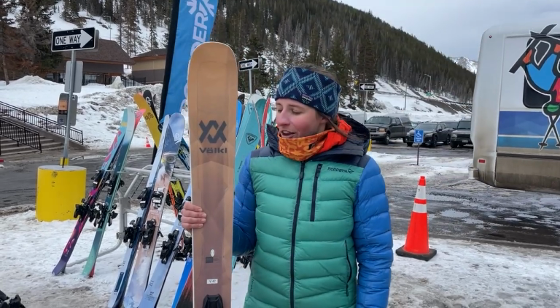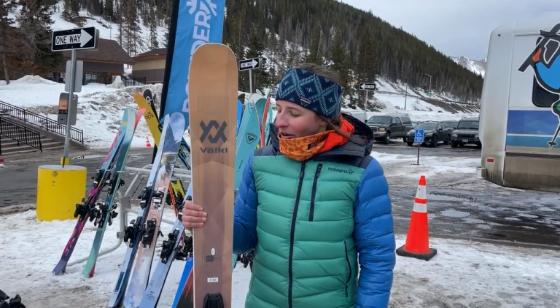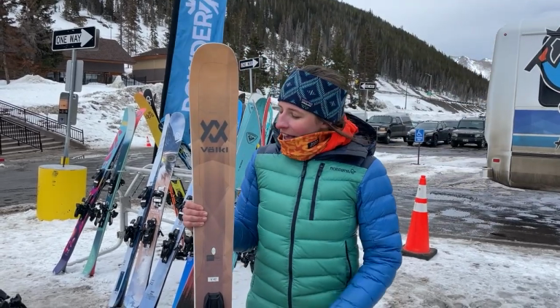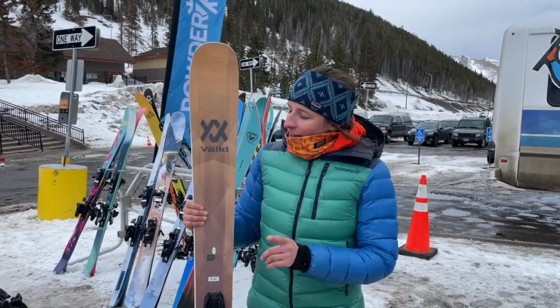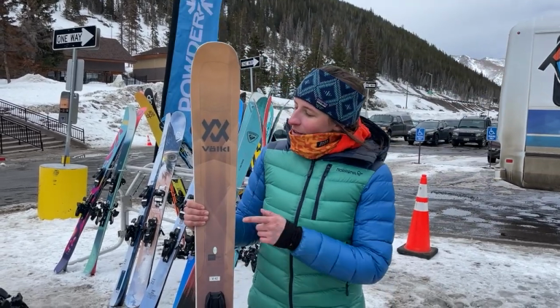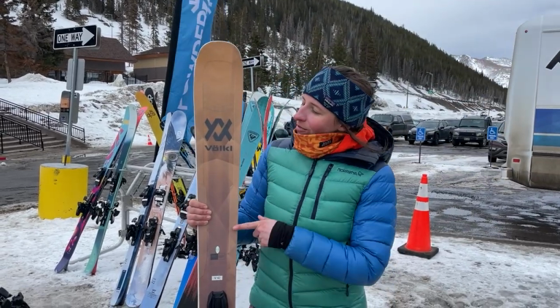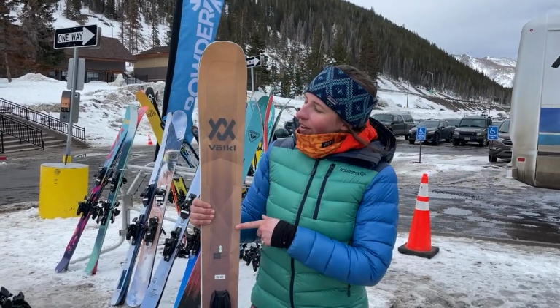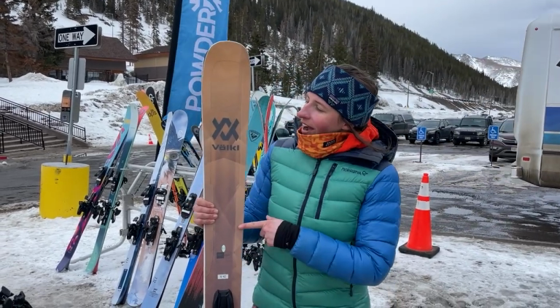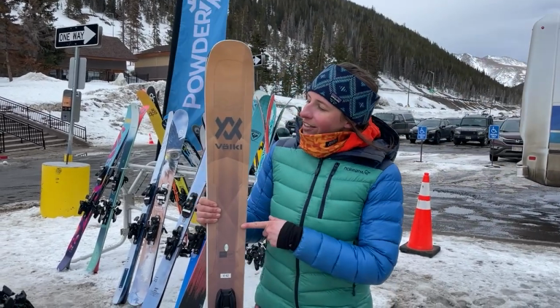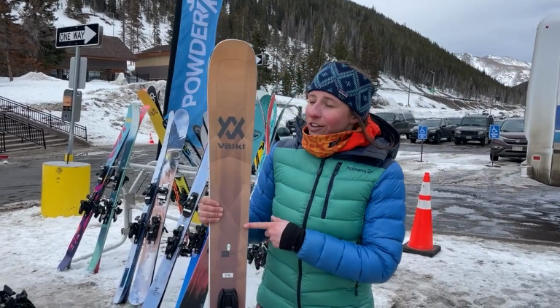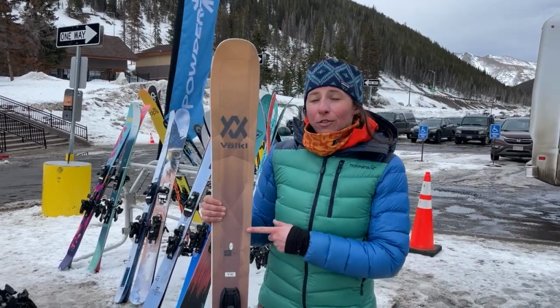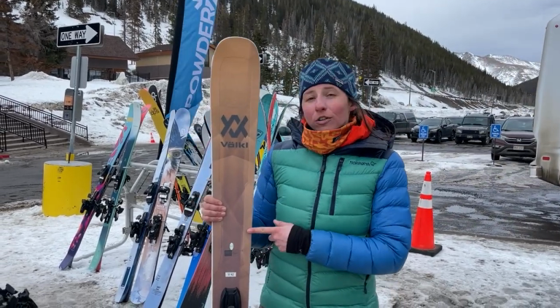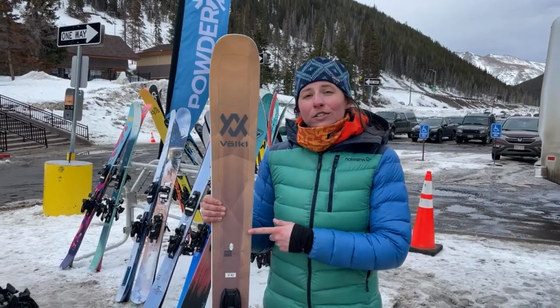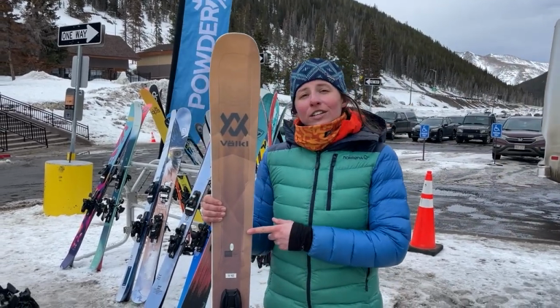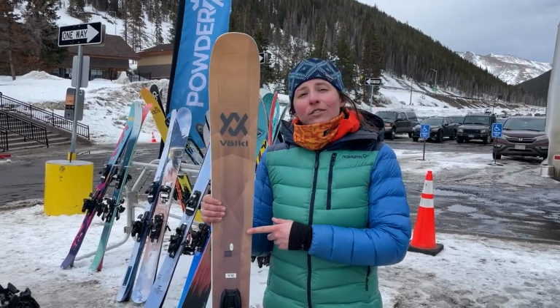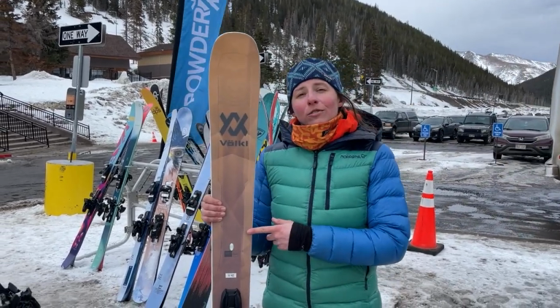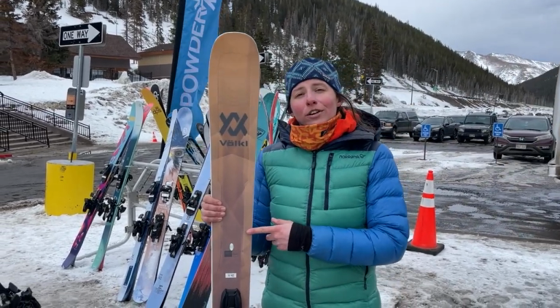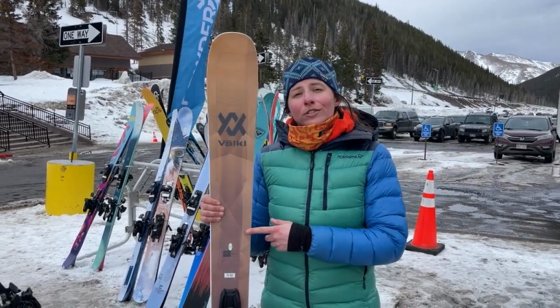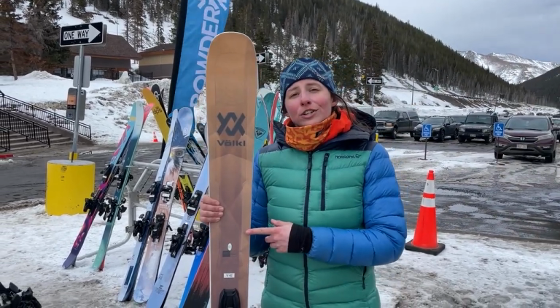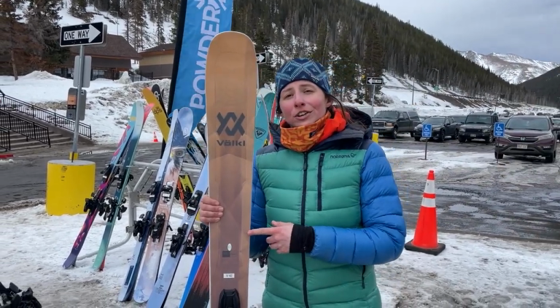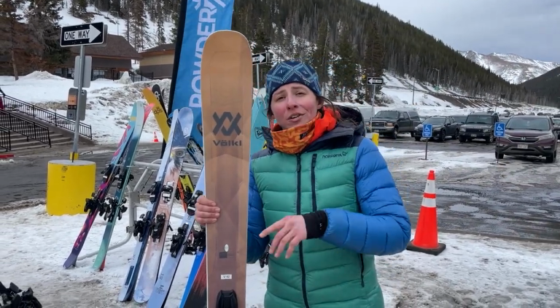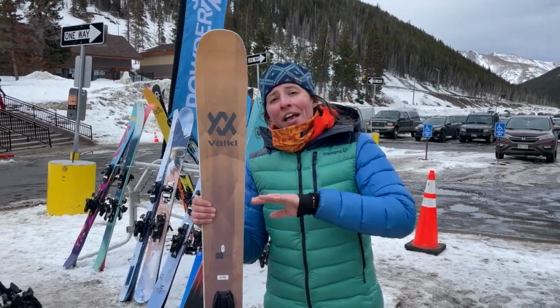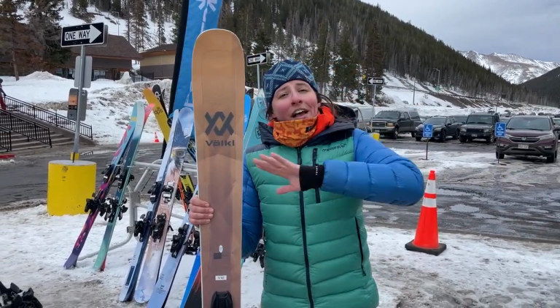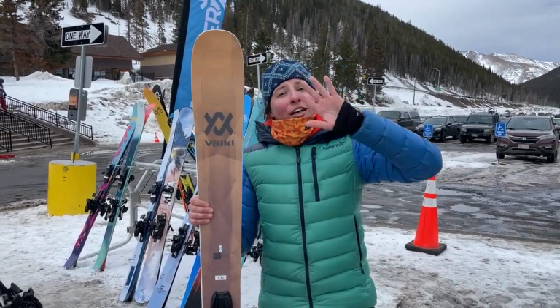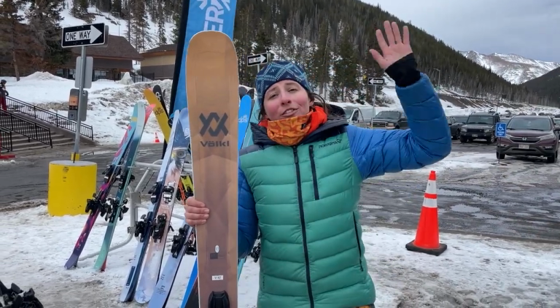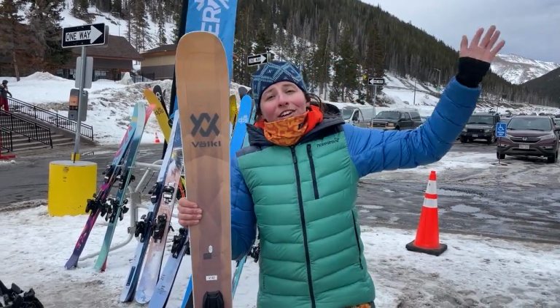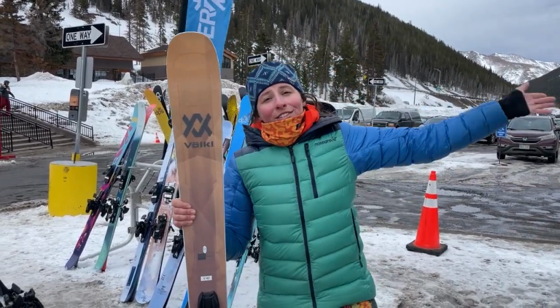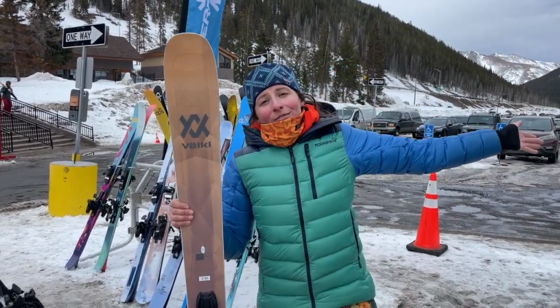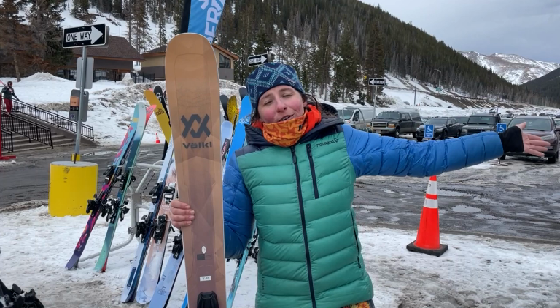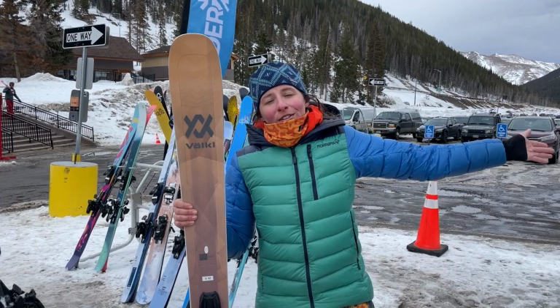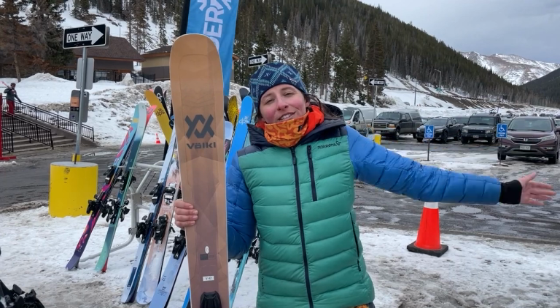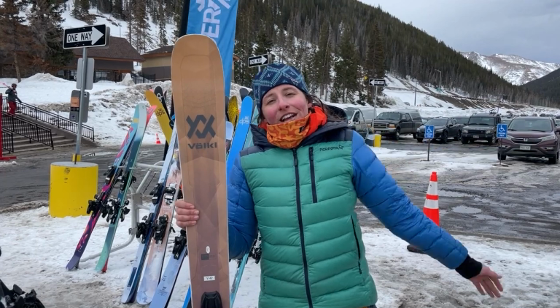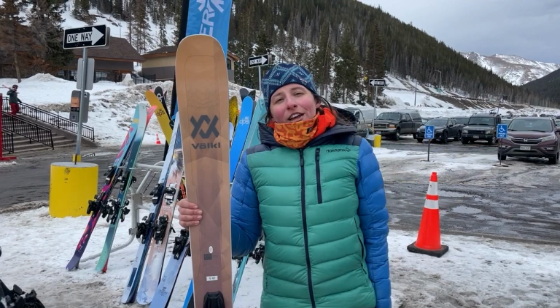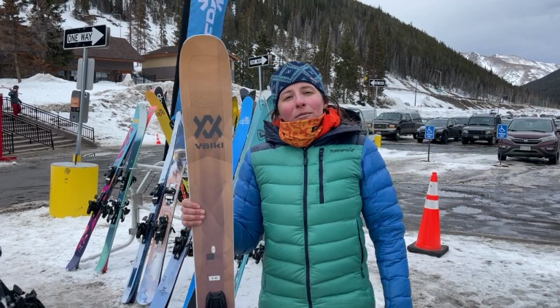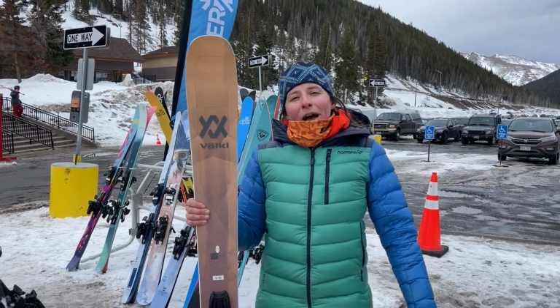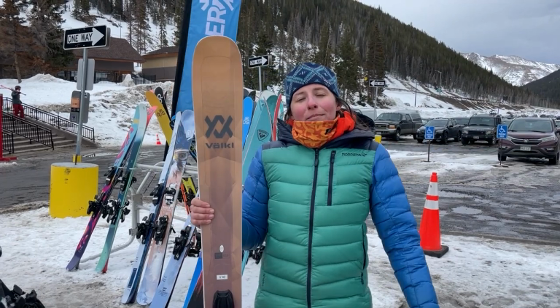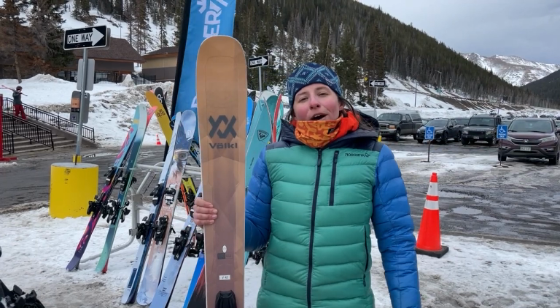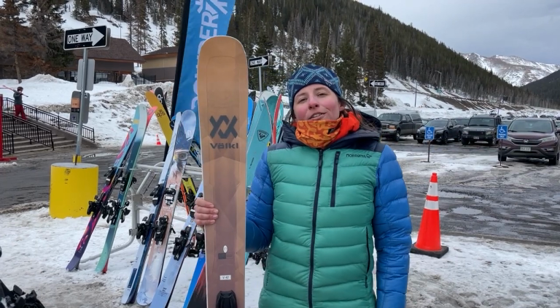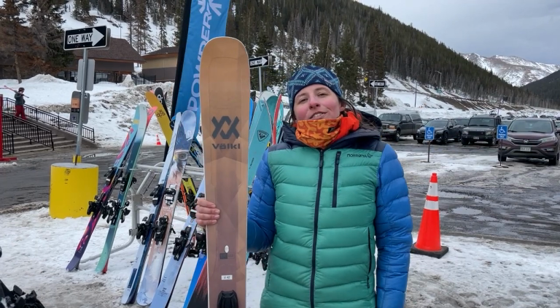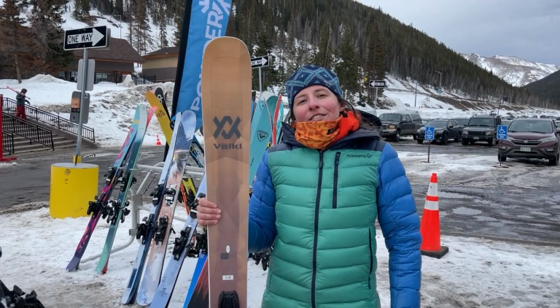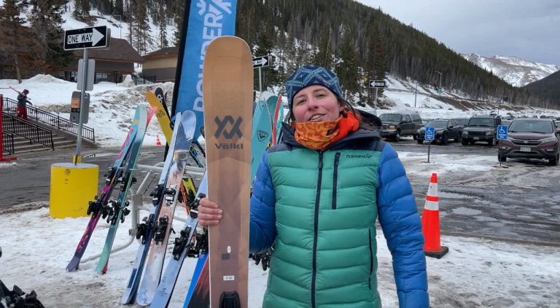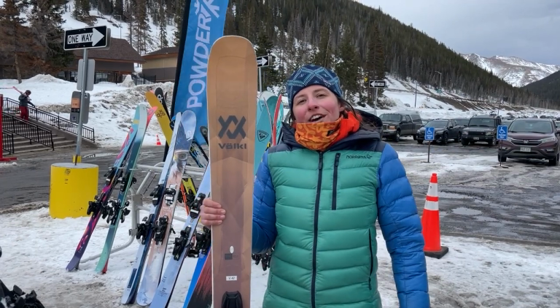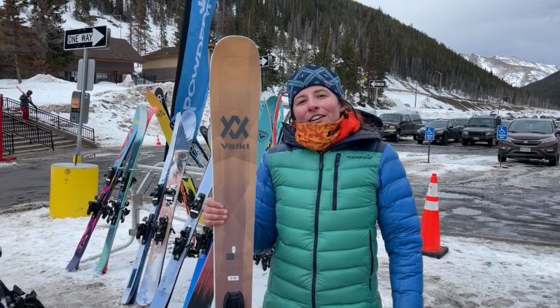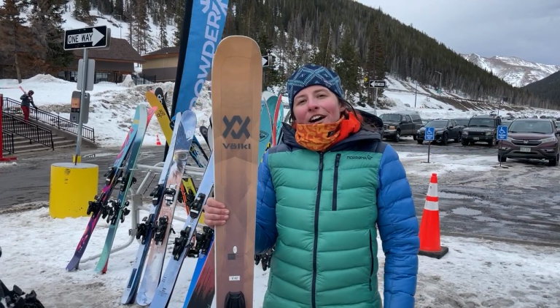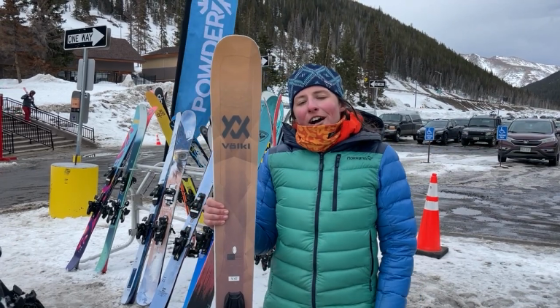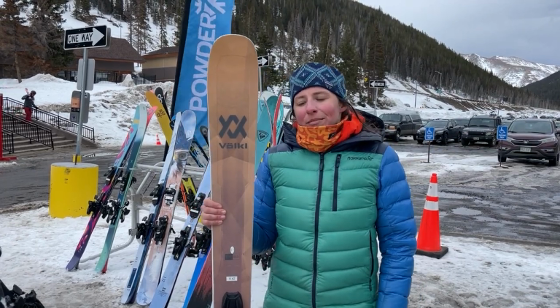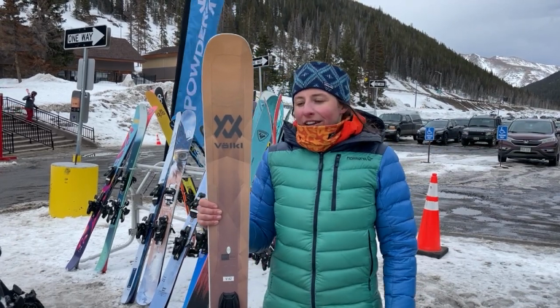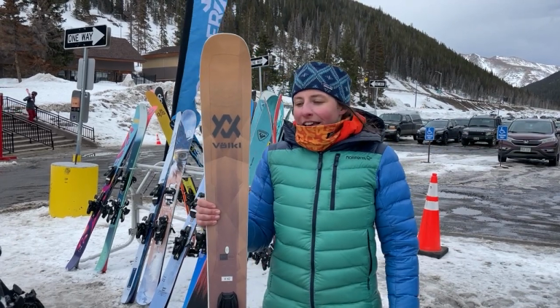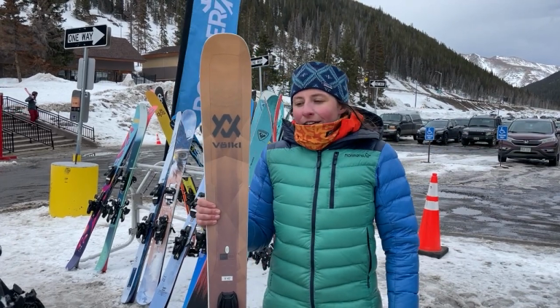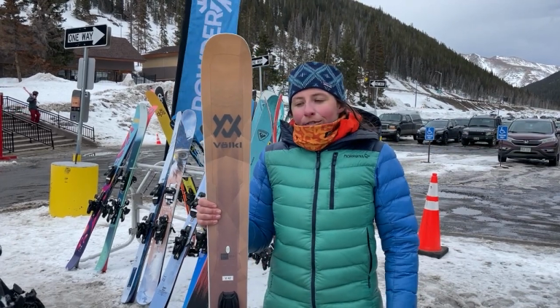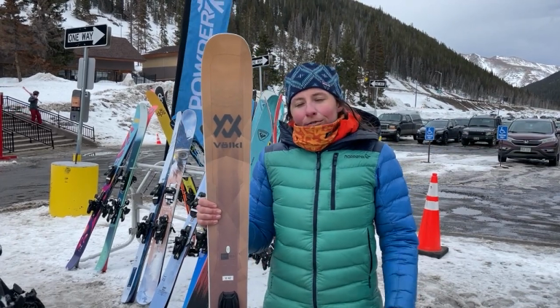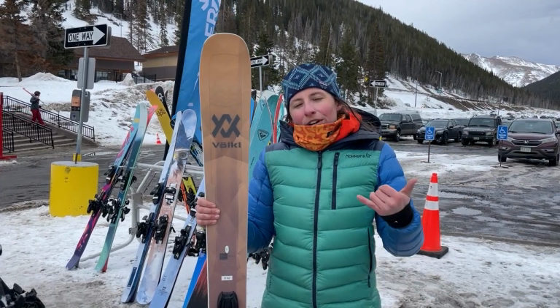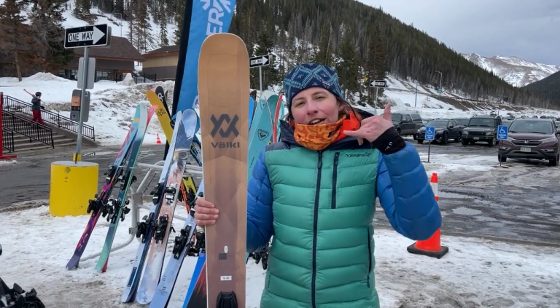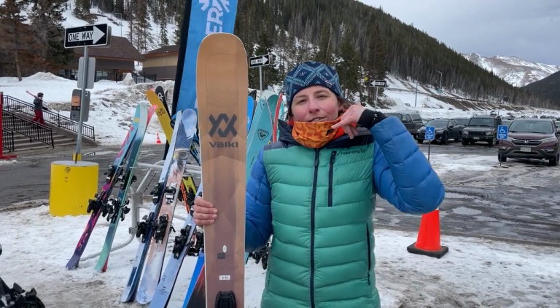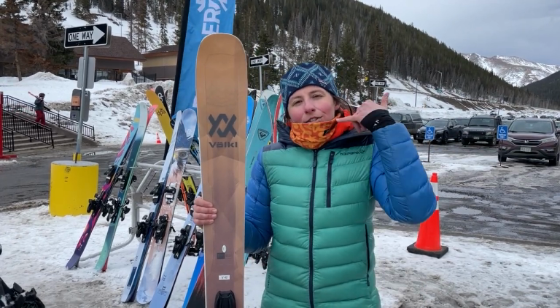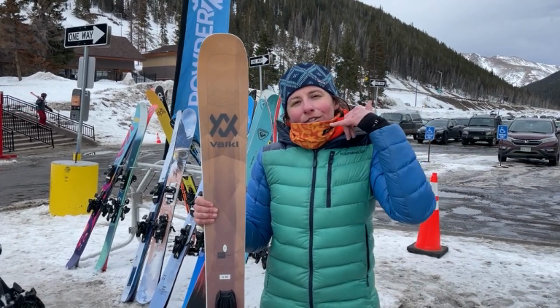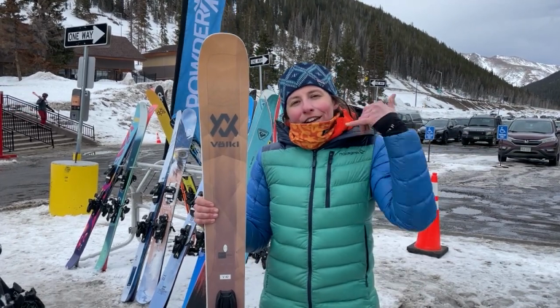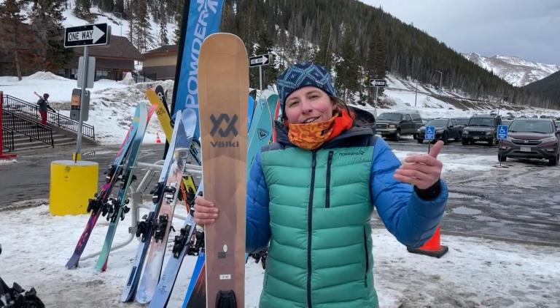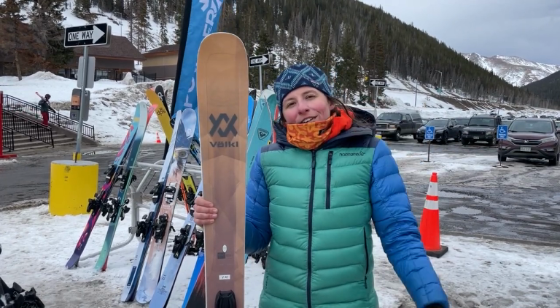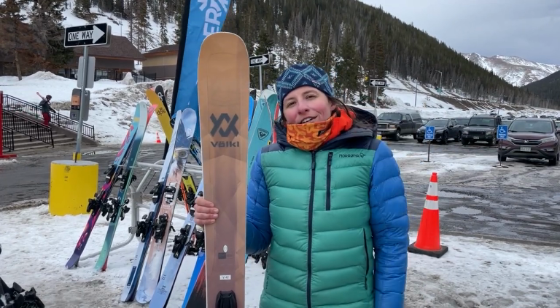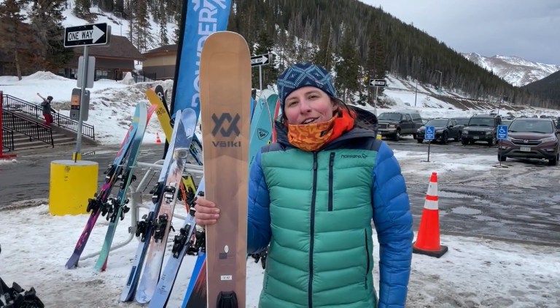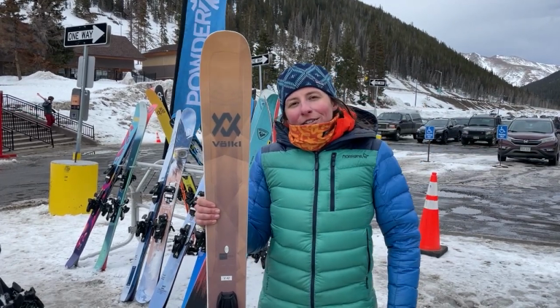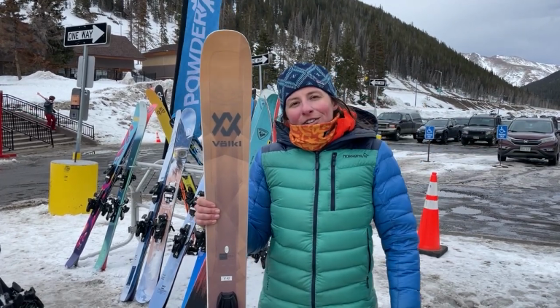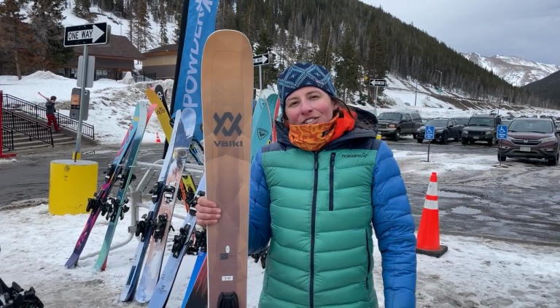You can find the new Völkl Secret 102 and the rest of Völkl's lineup at Powder7.com. Feel free to give us a ring if you have any questions.